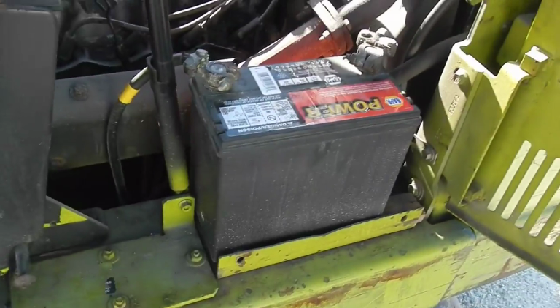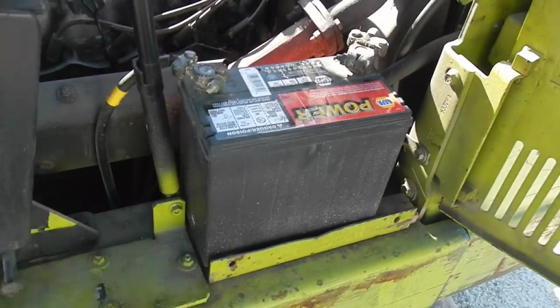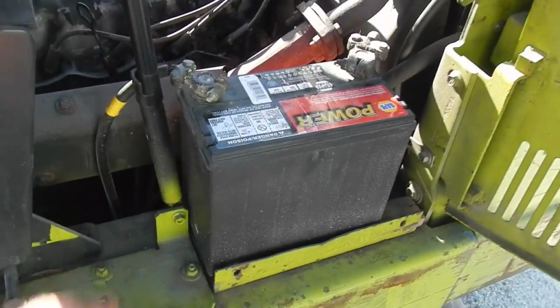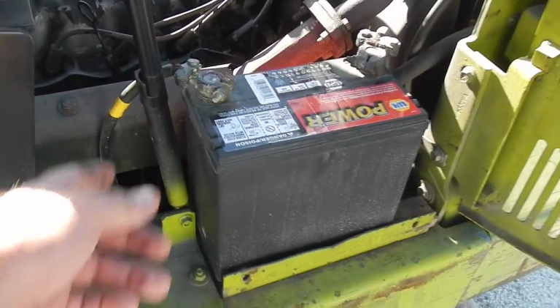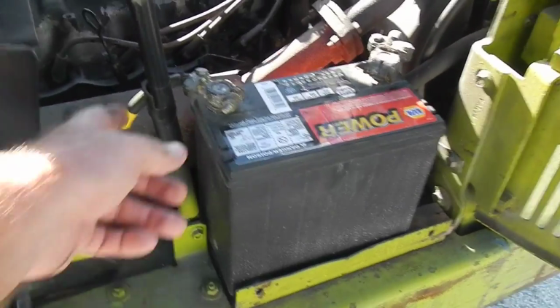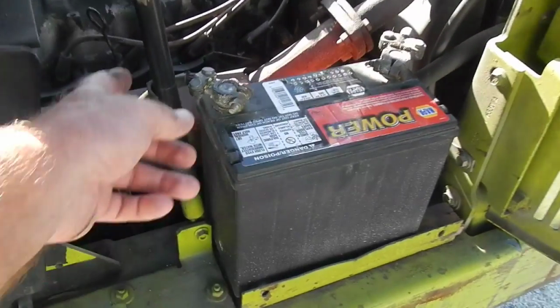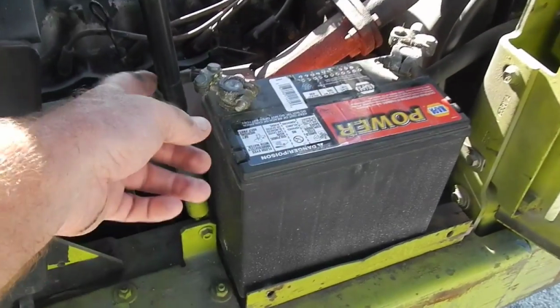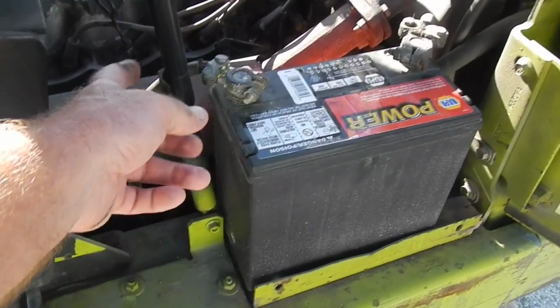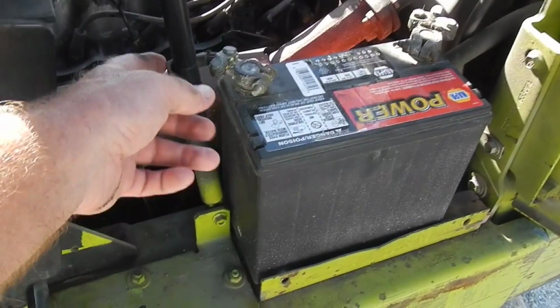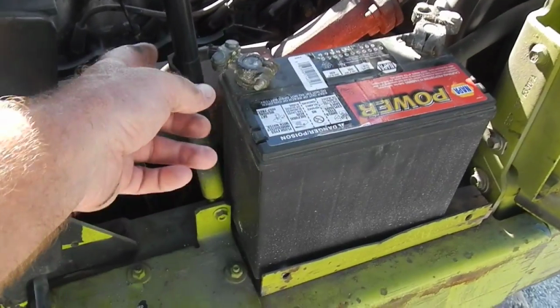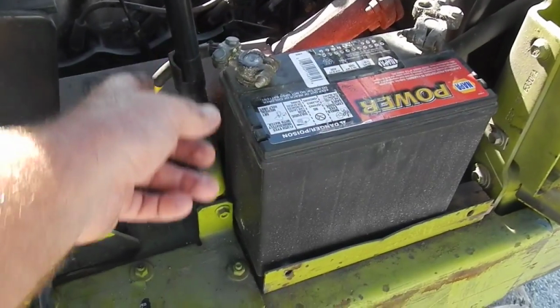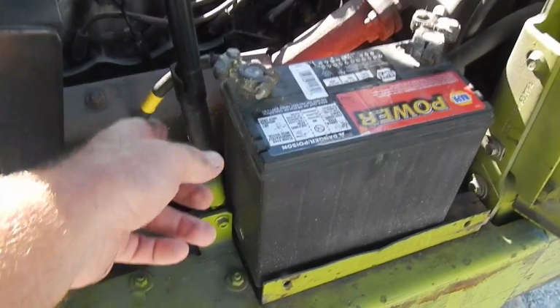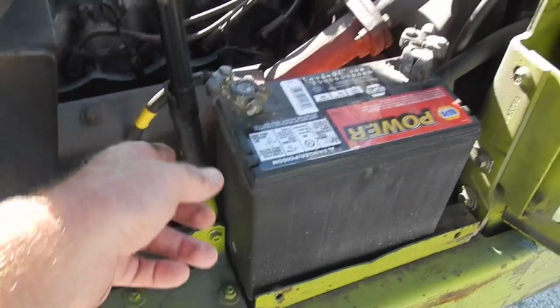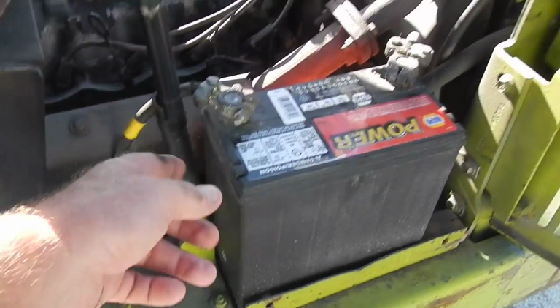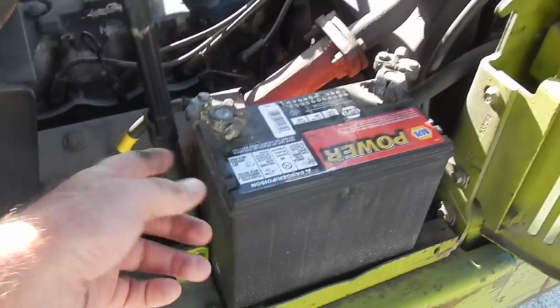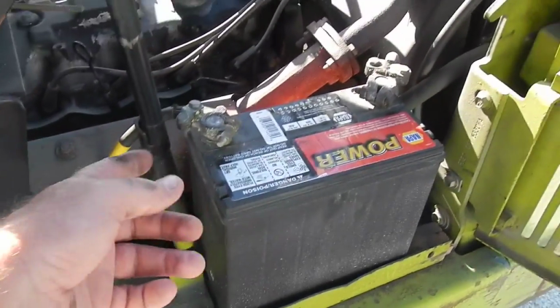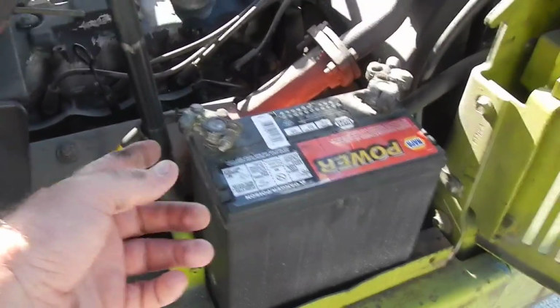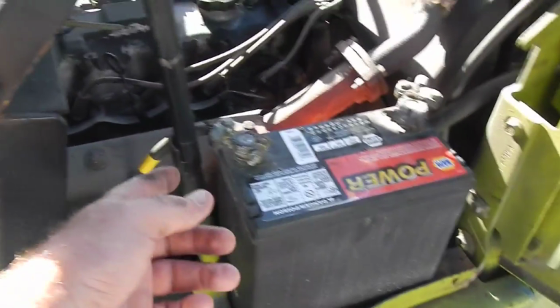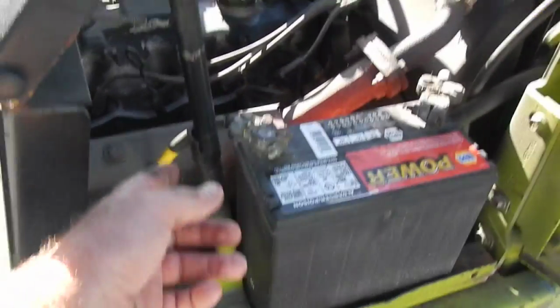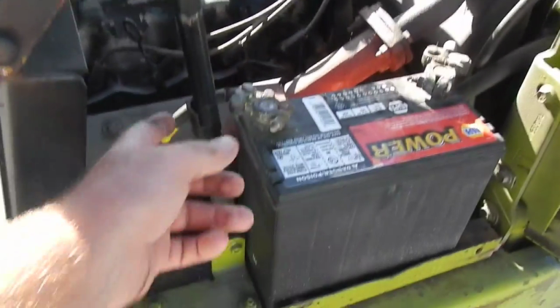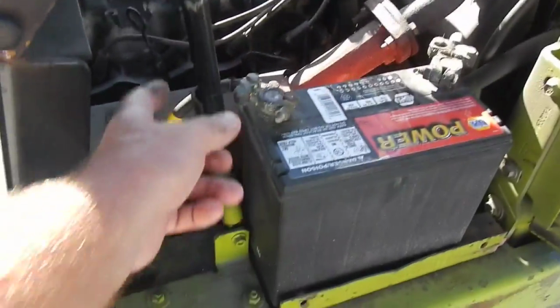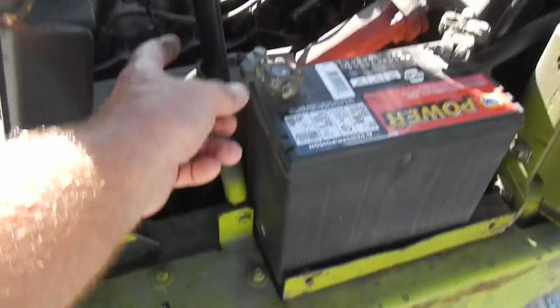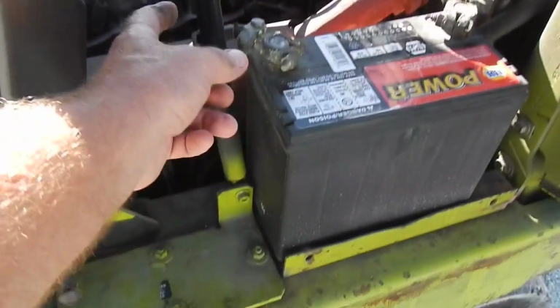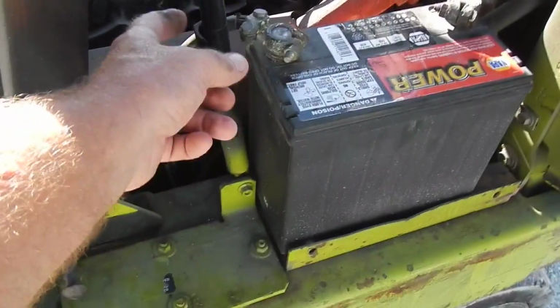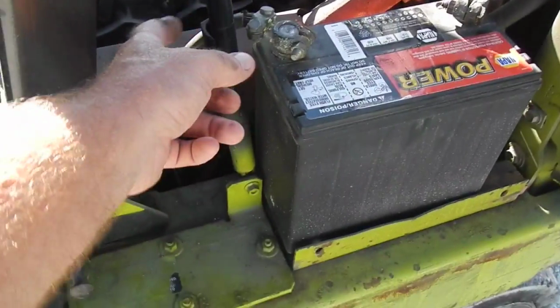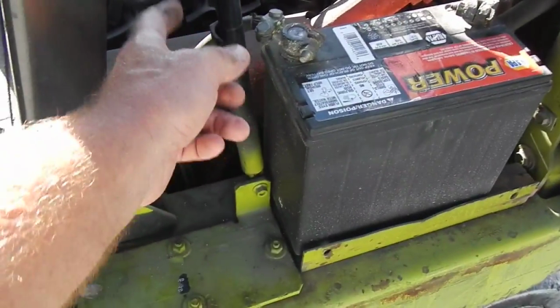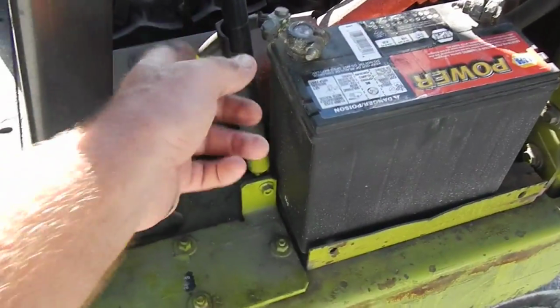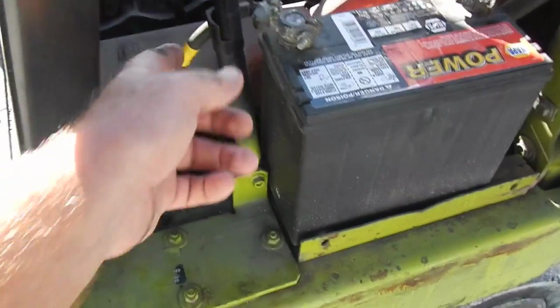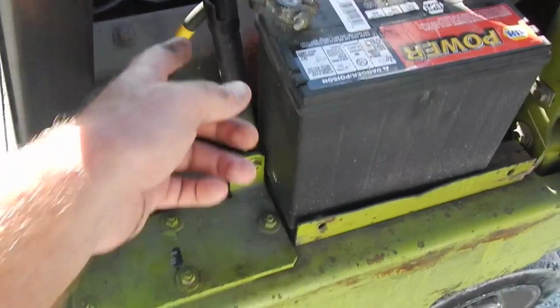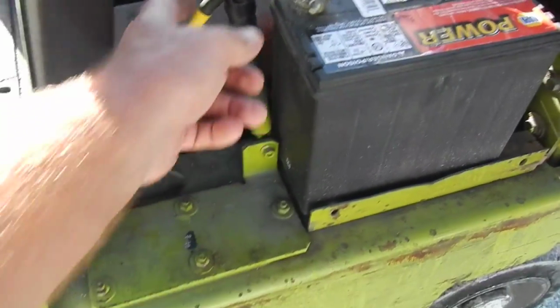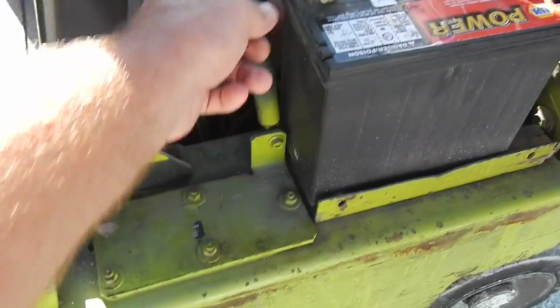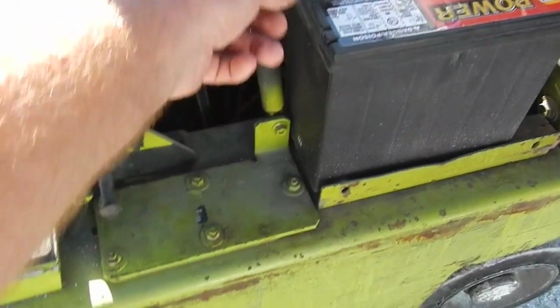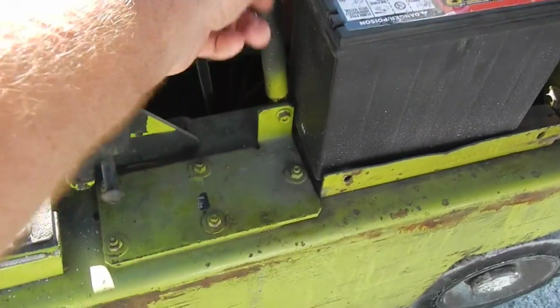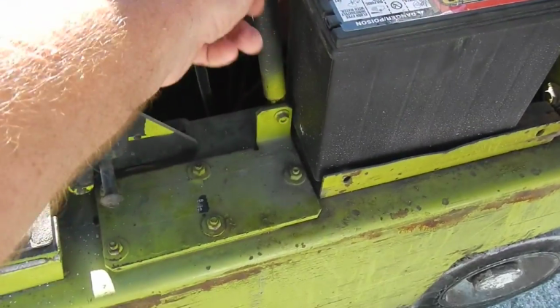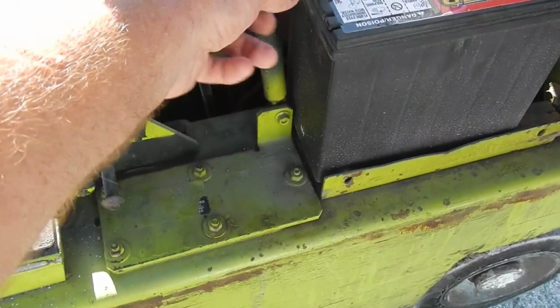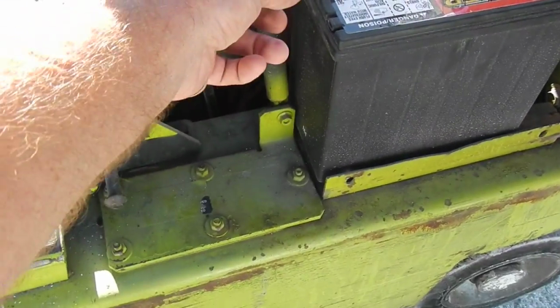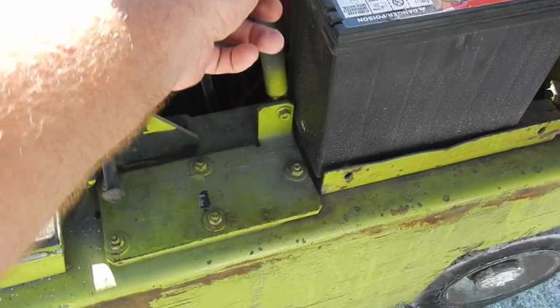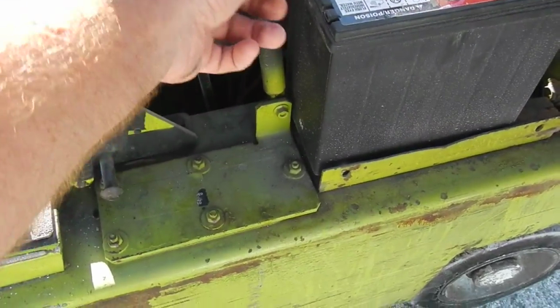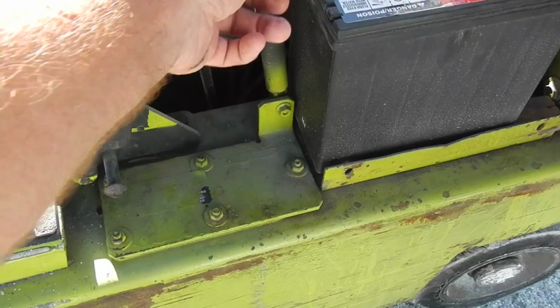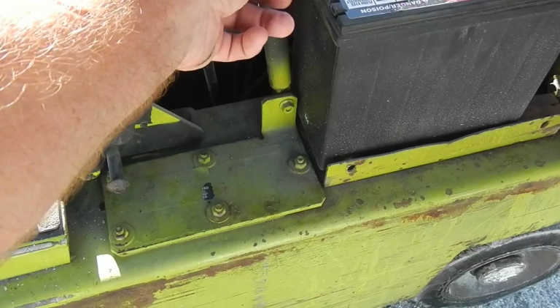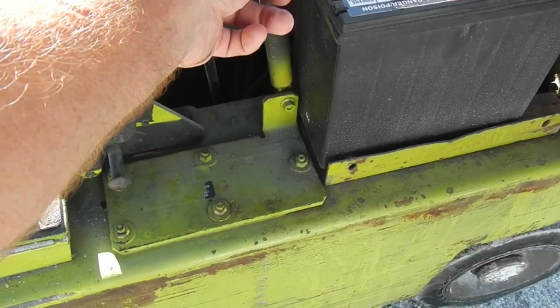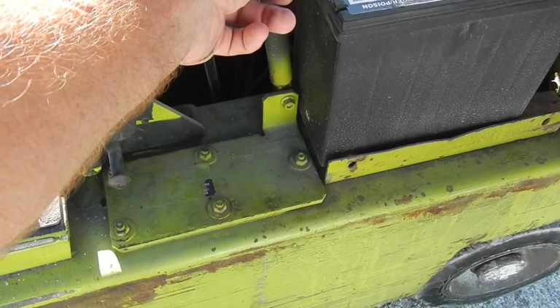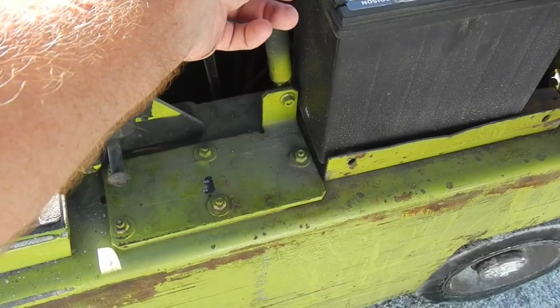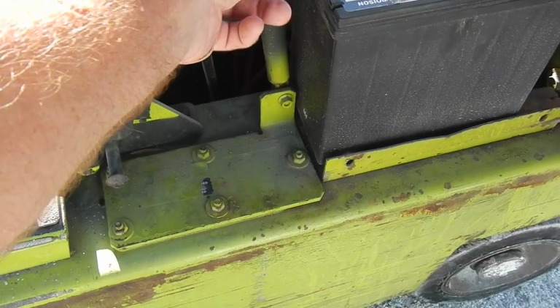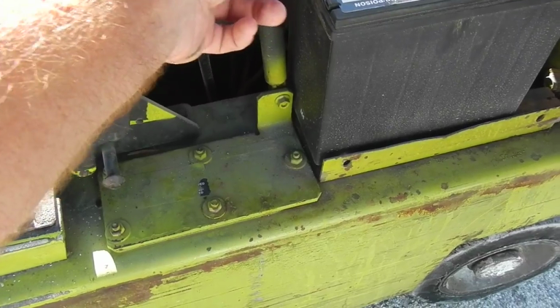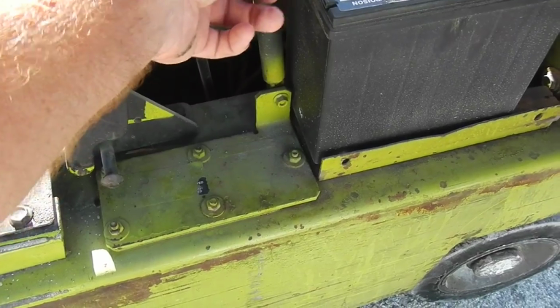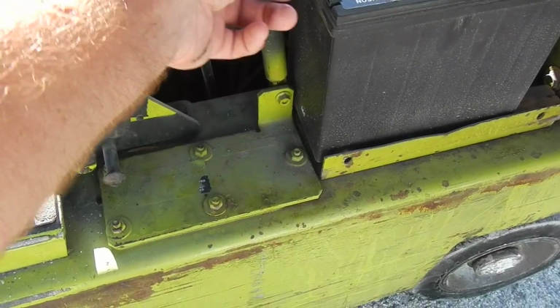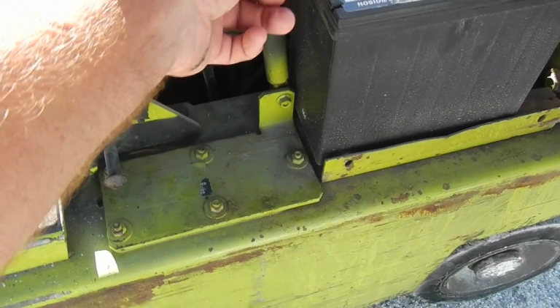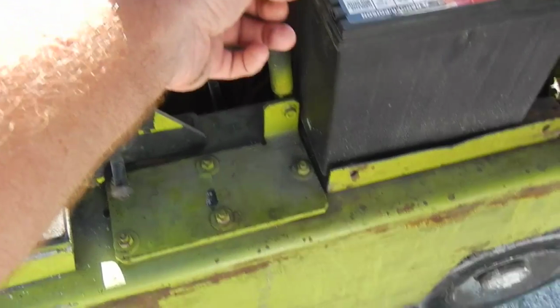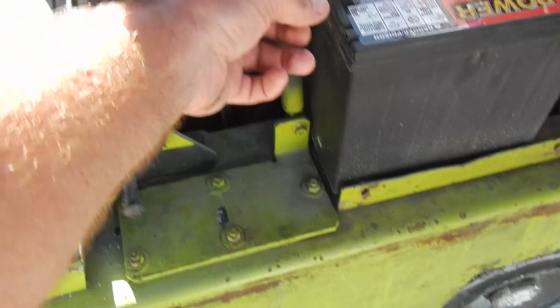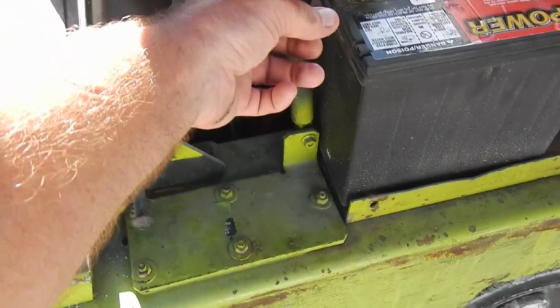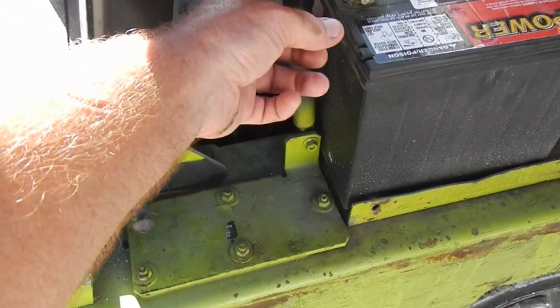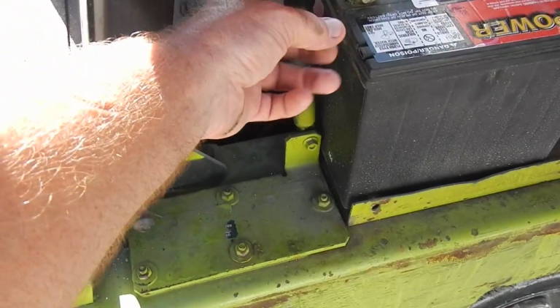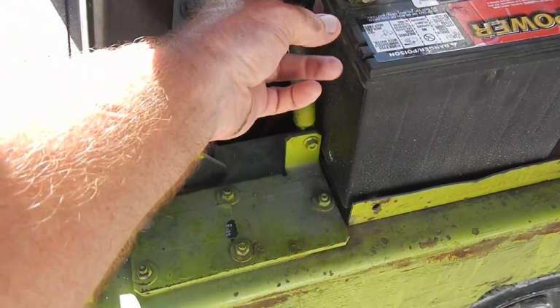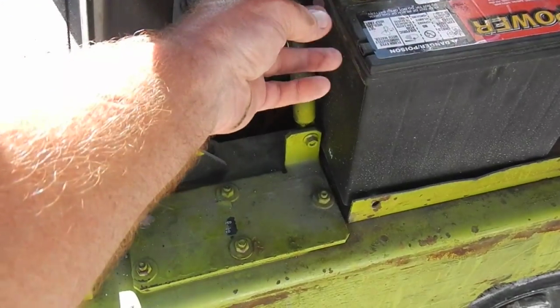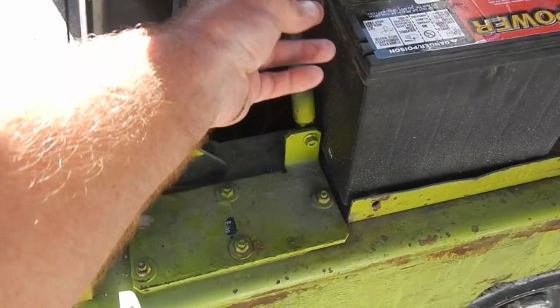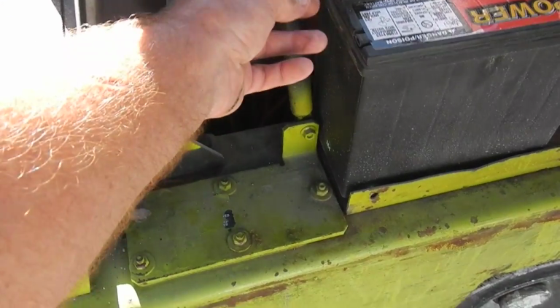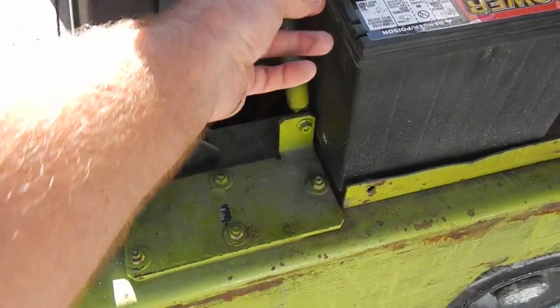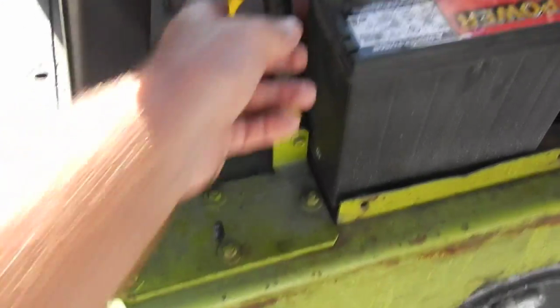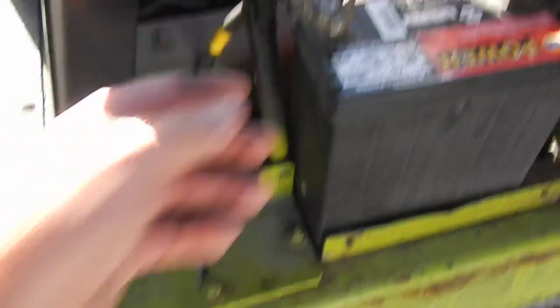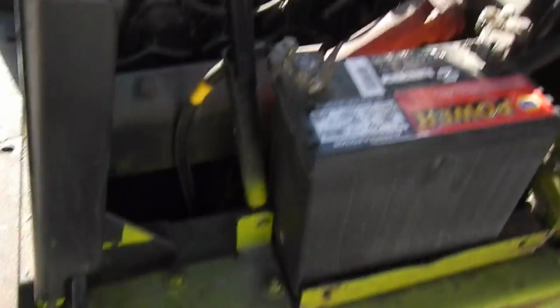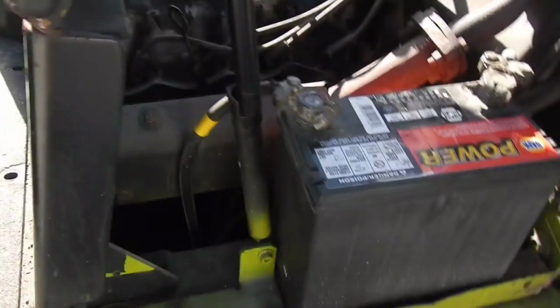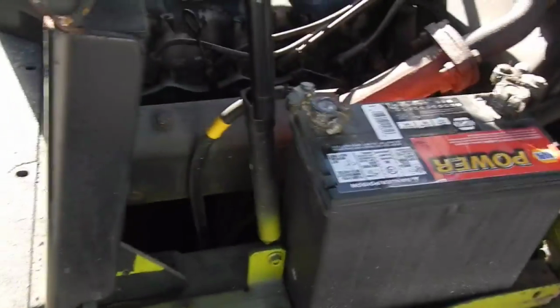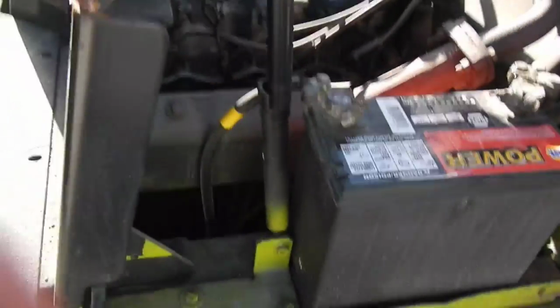And then to get this back down, what you're going to do is just lift up on it and then pull this little tab back. It's a little tricky.